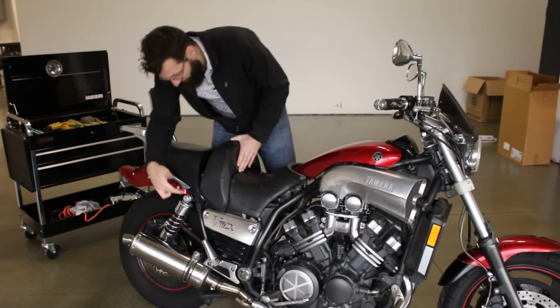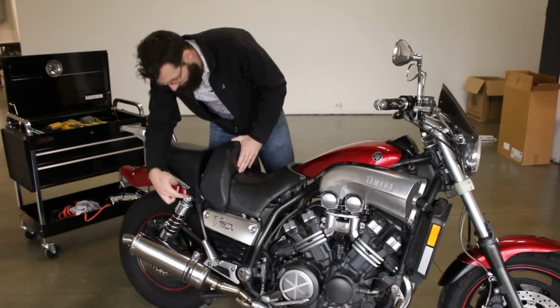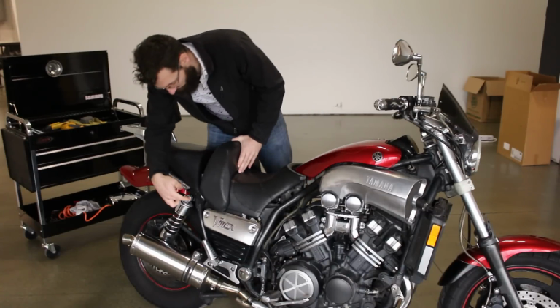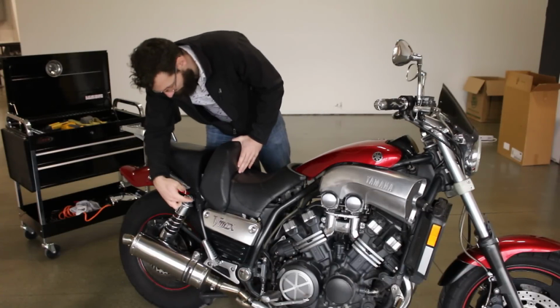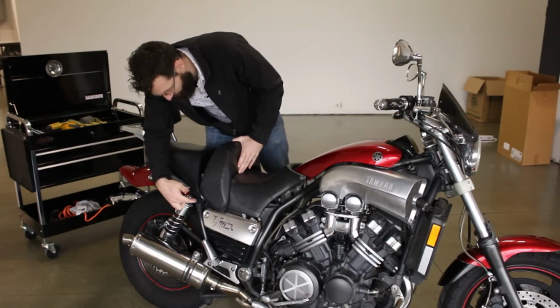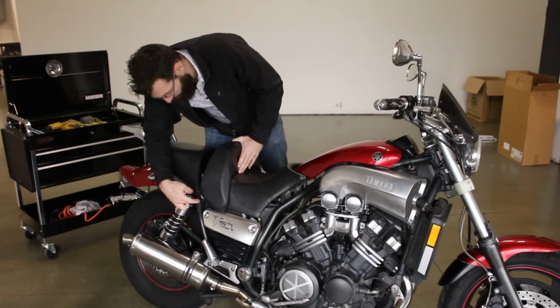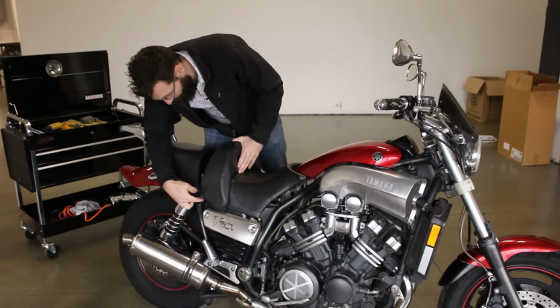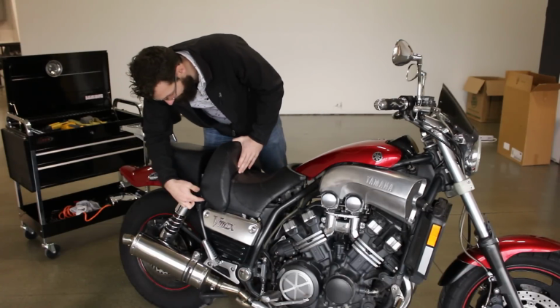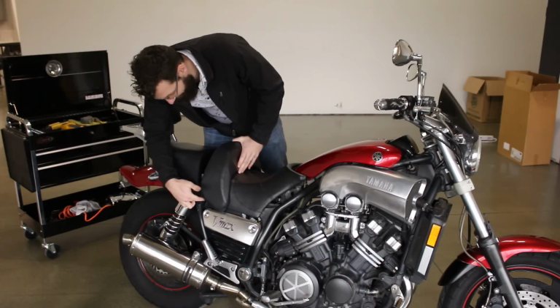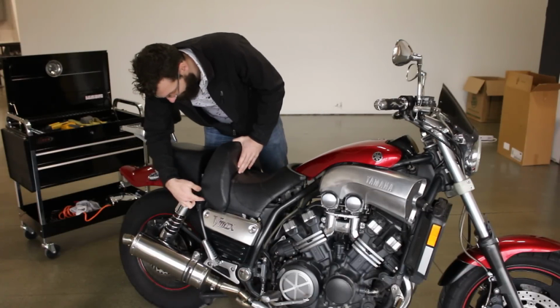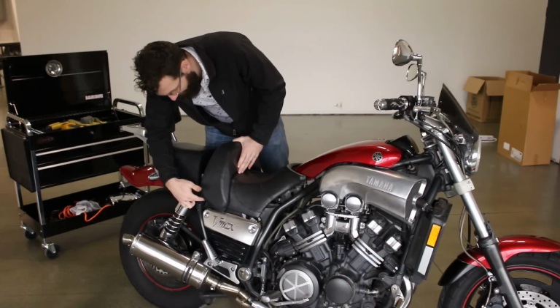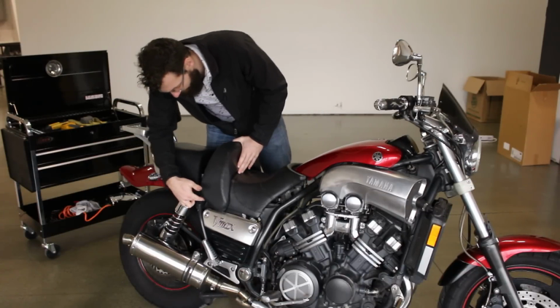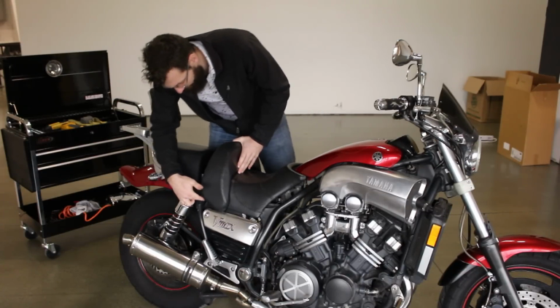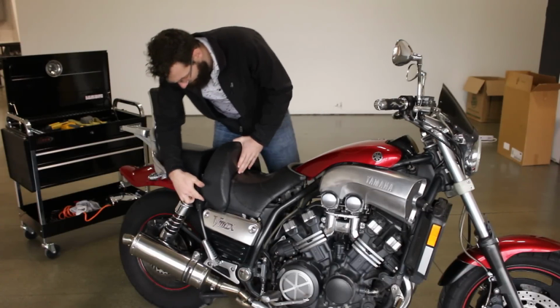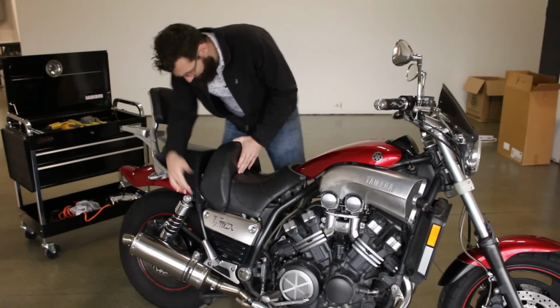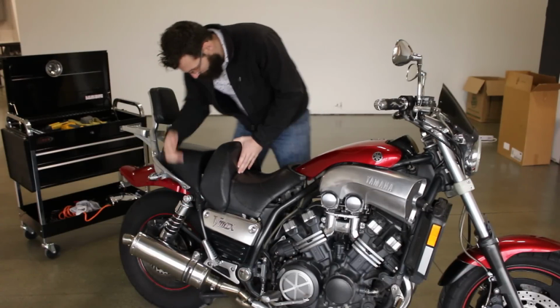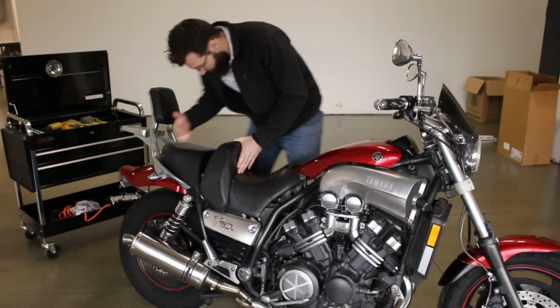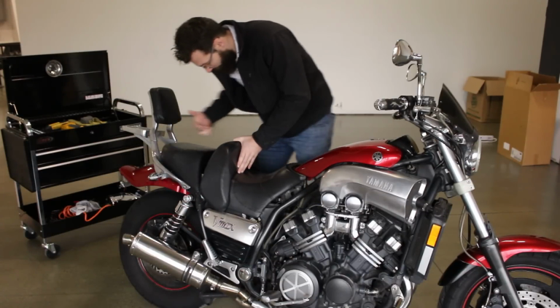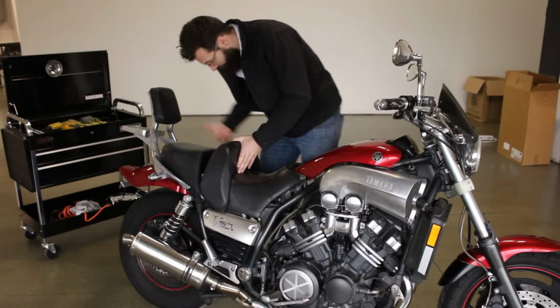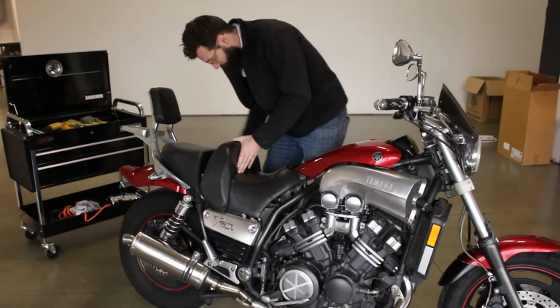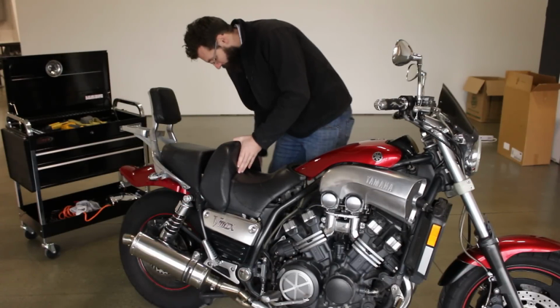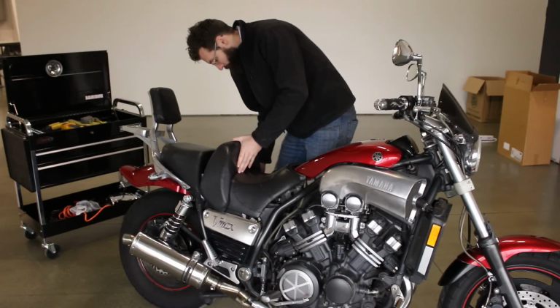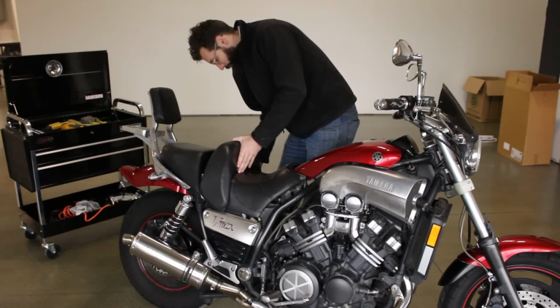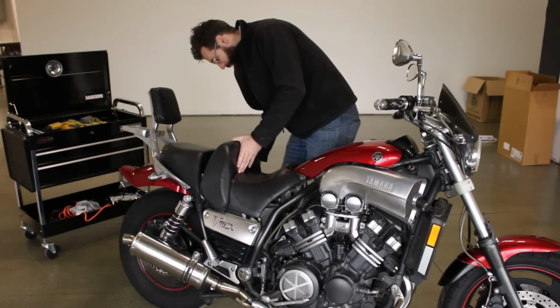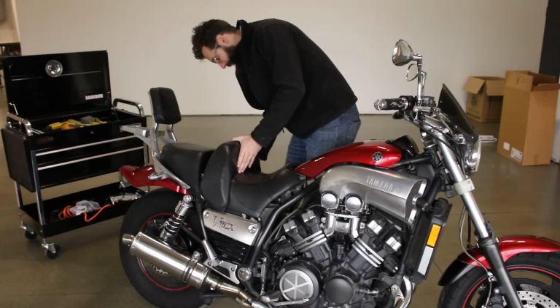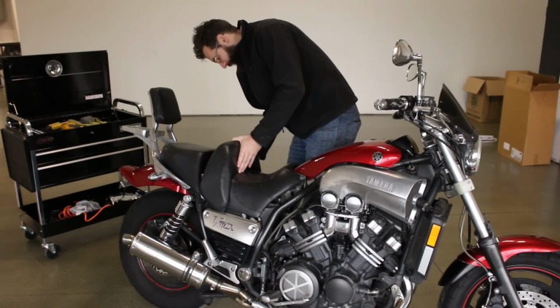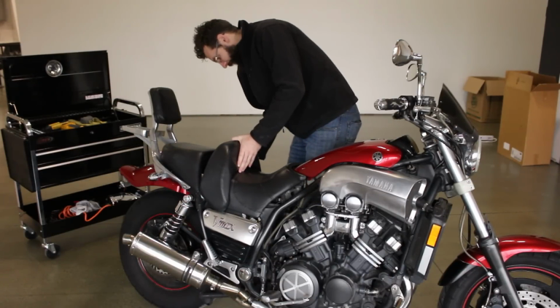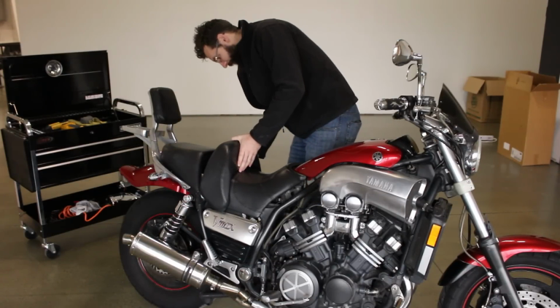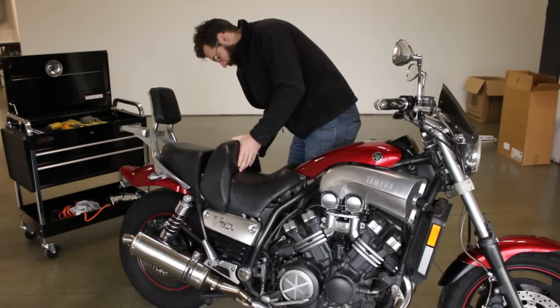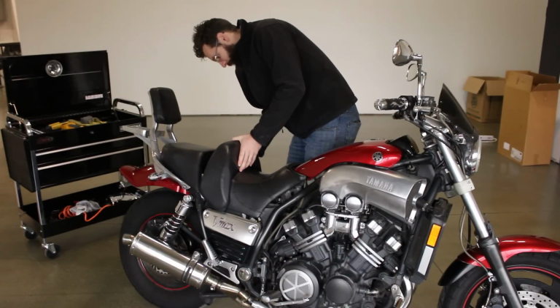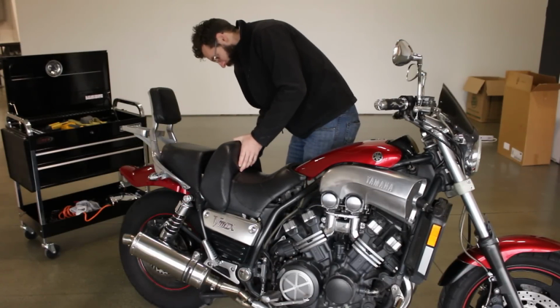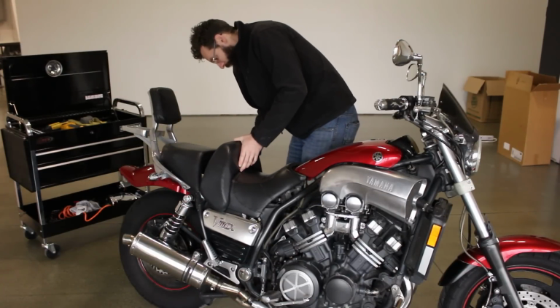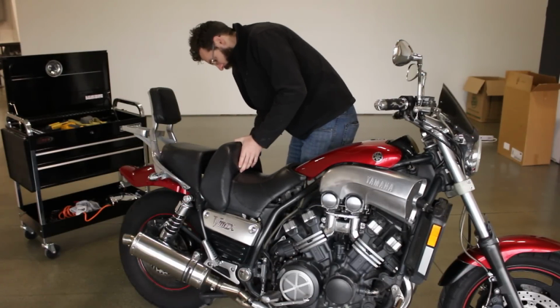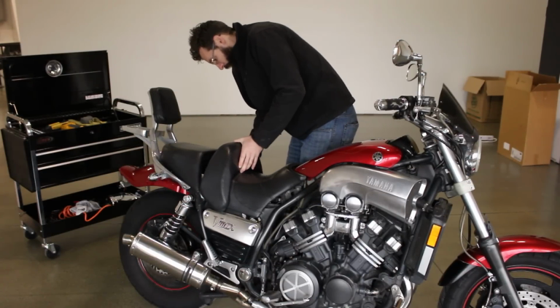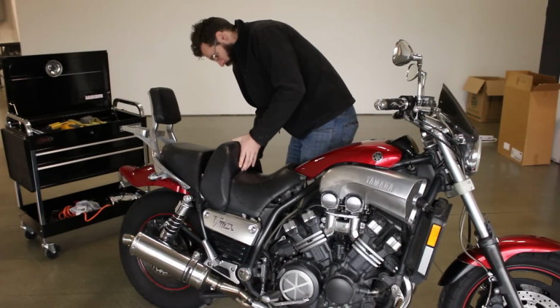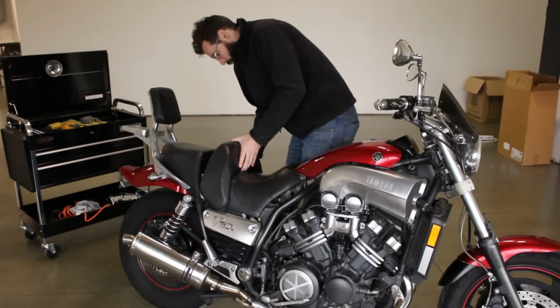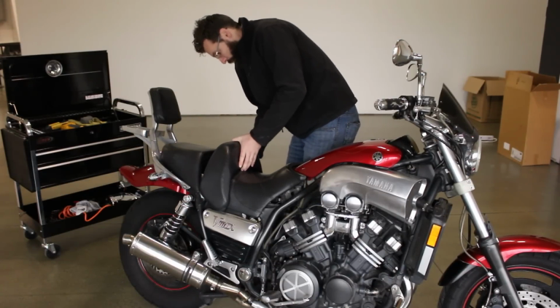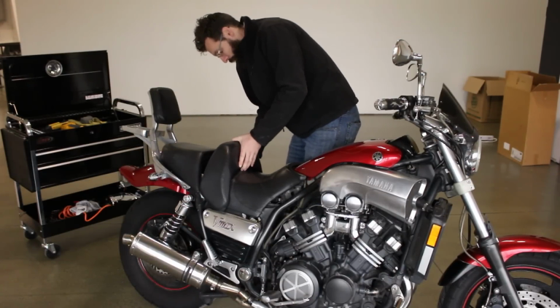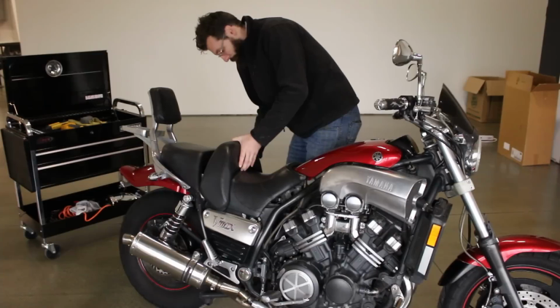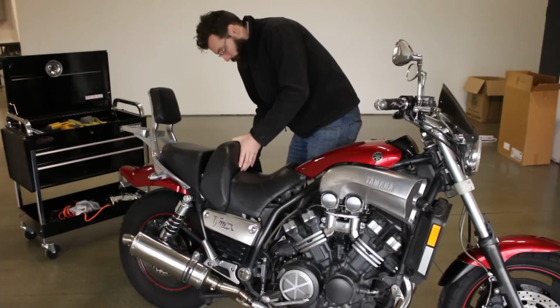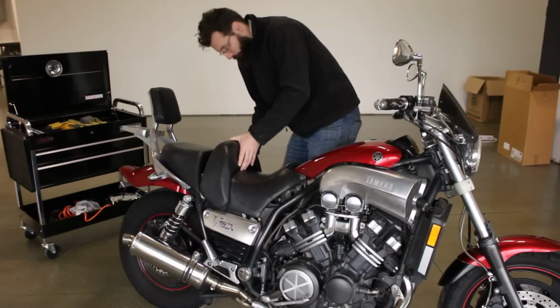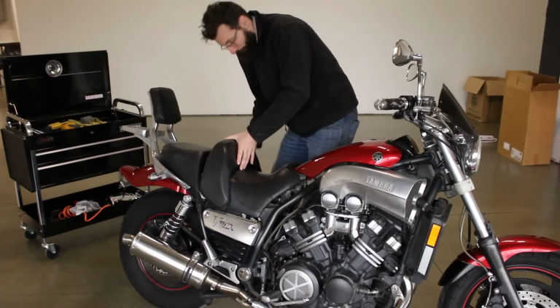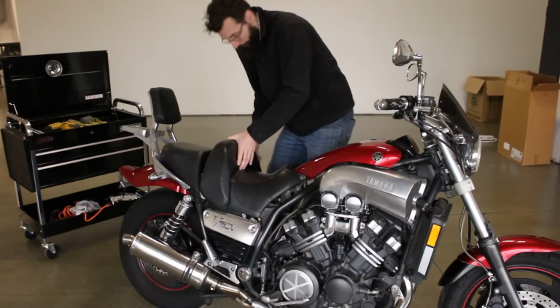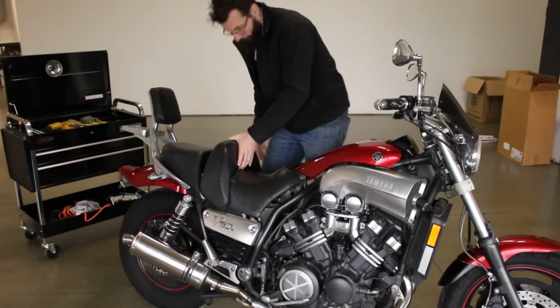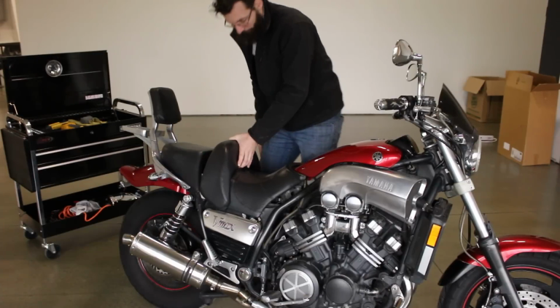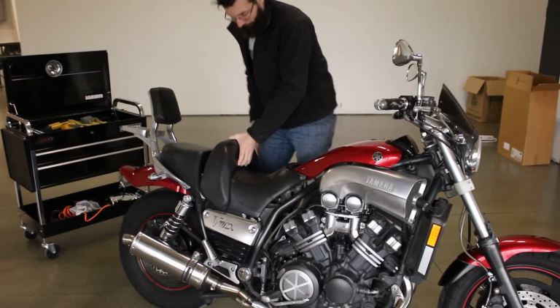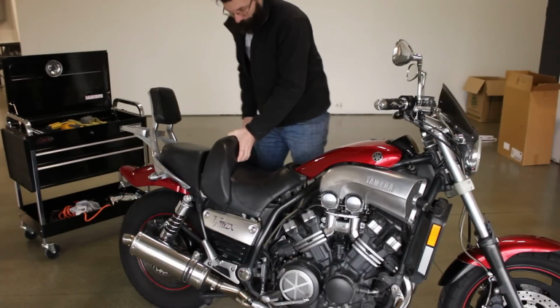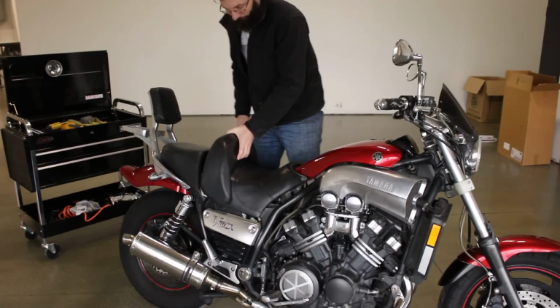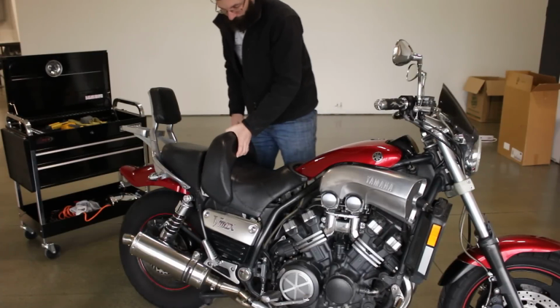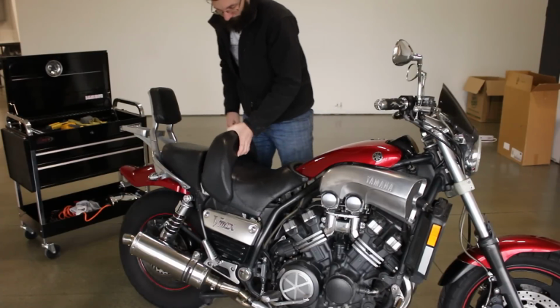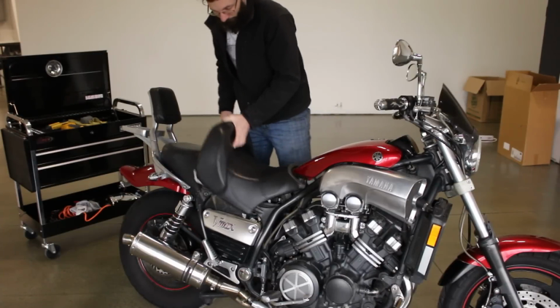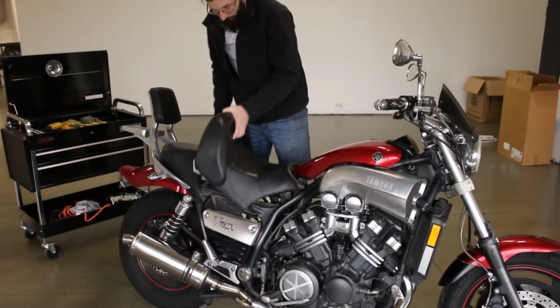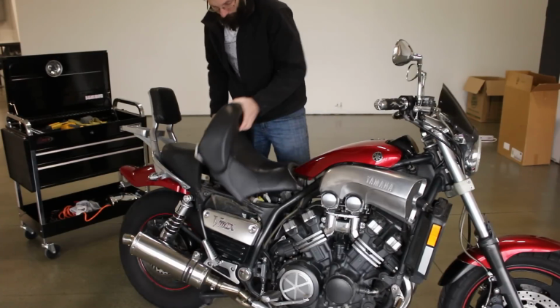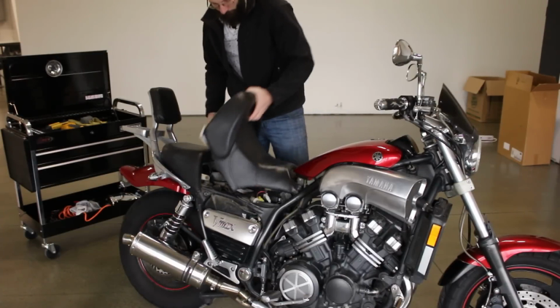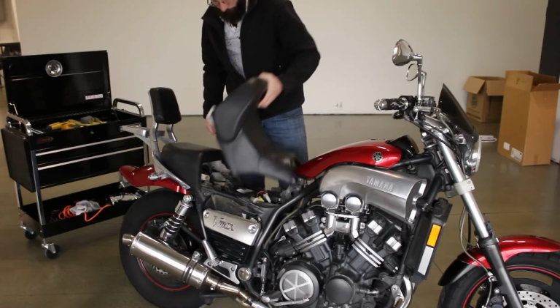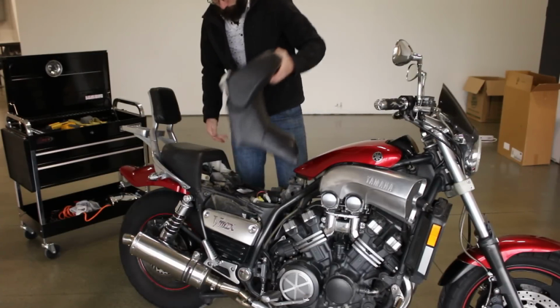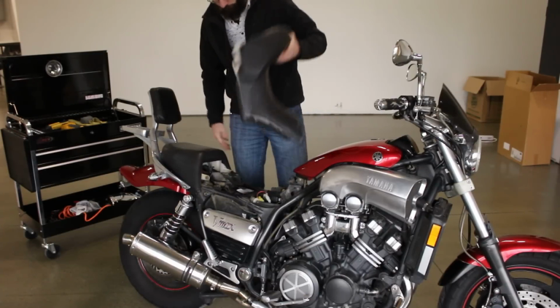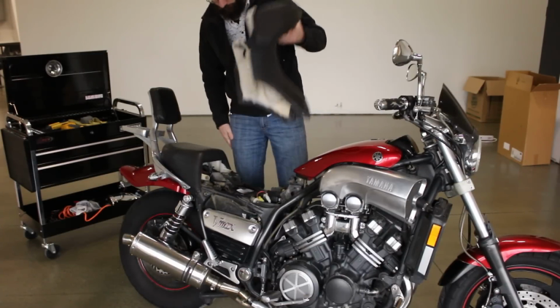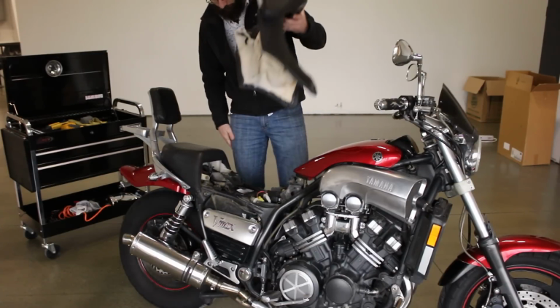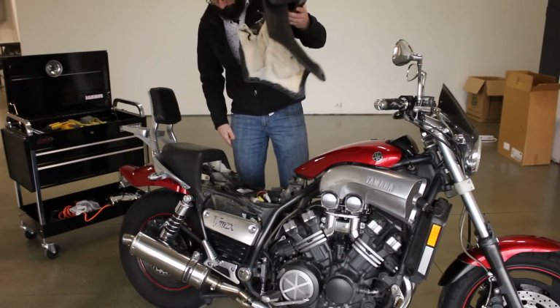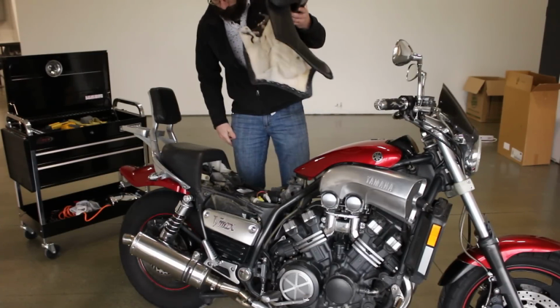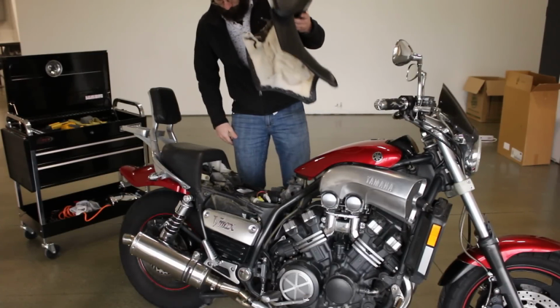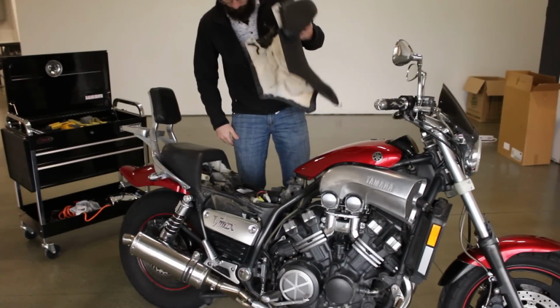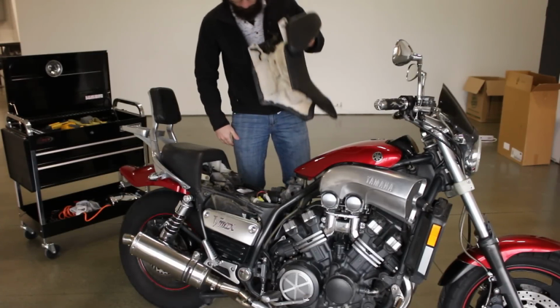There's a screw on this side, a screw on this side. Once you pull them out, the whole seat comes off.